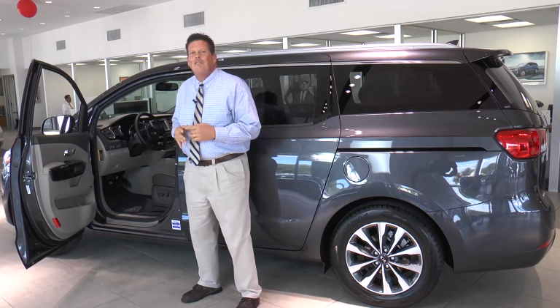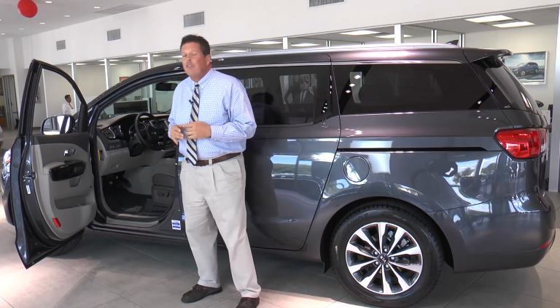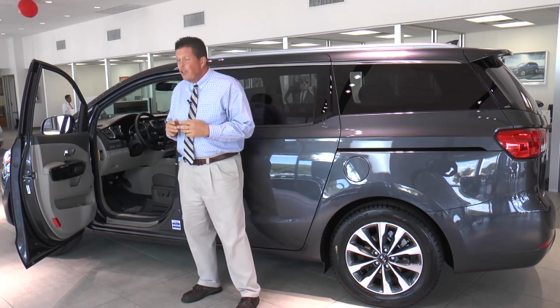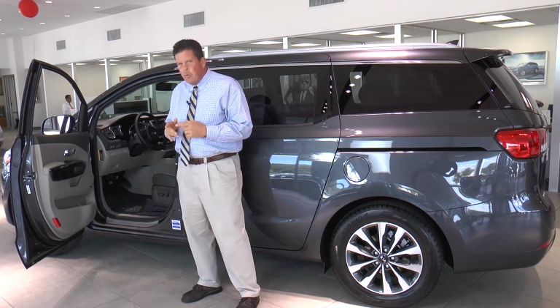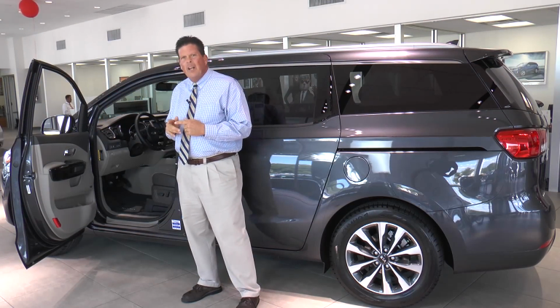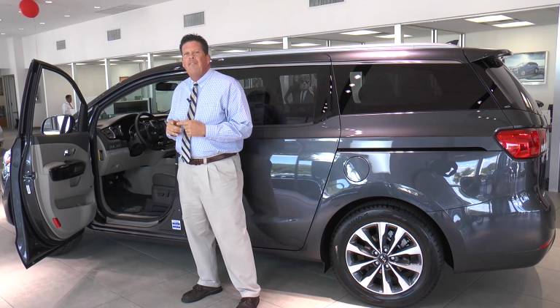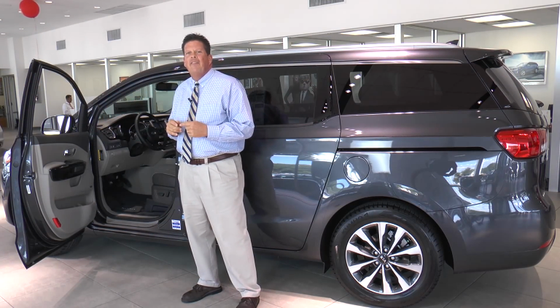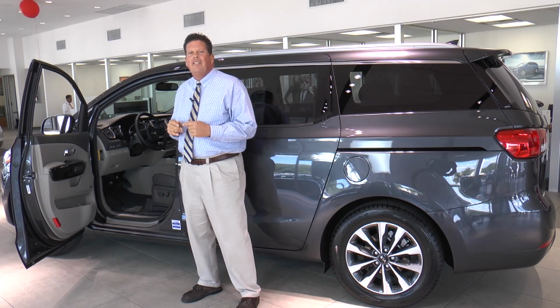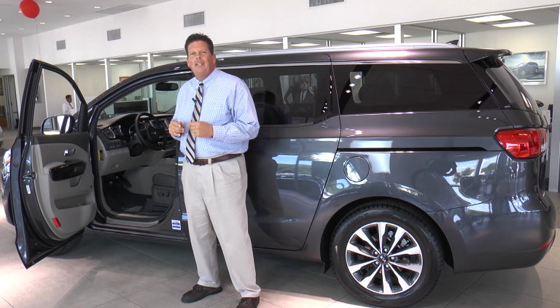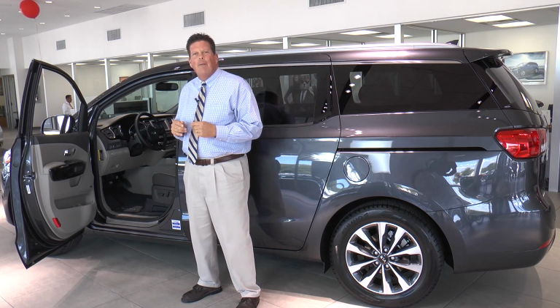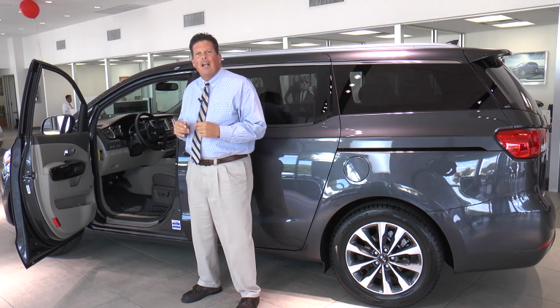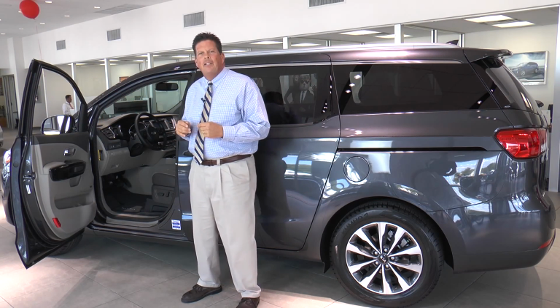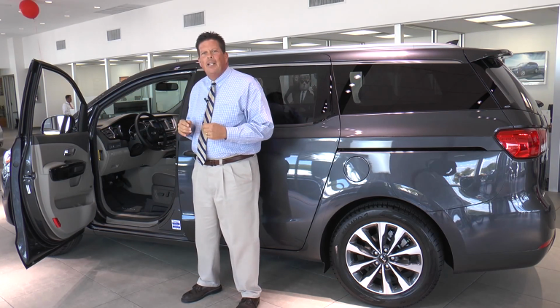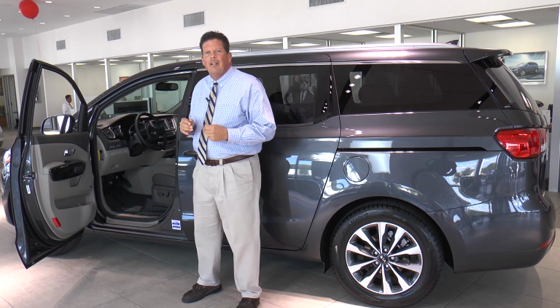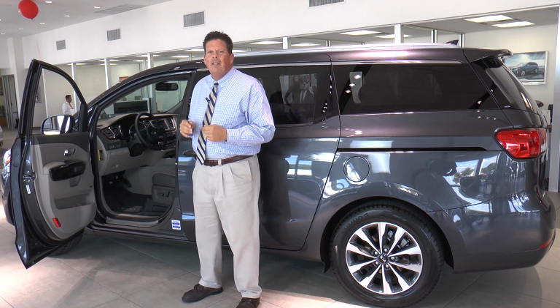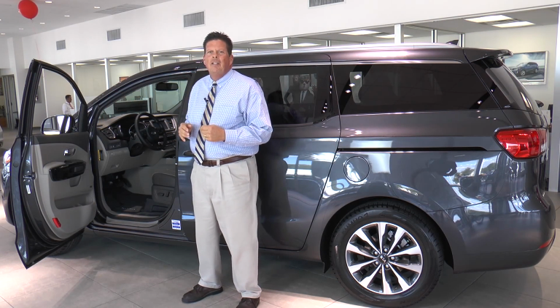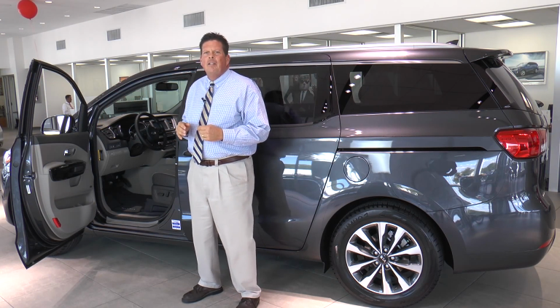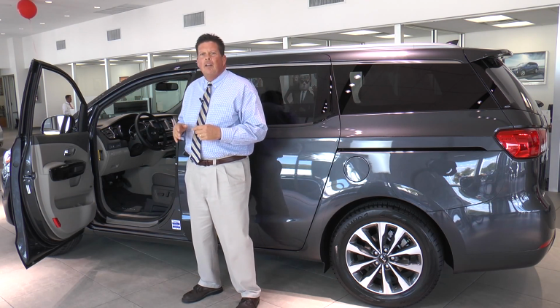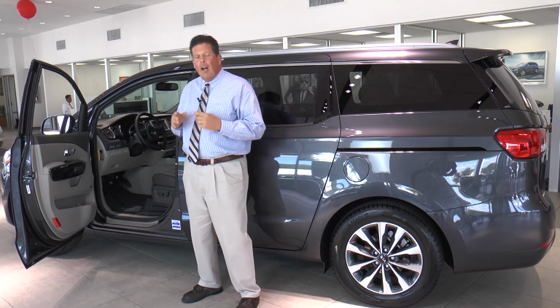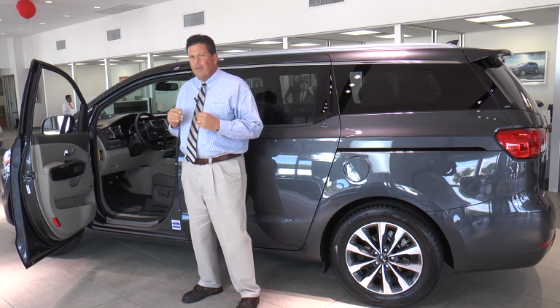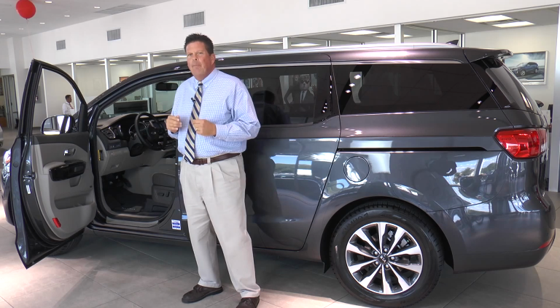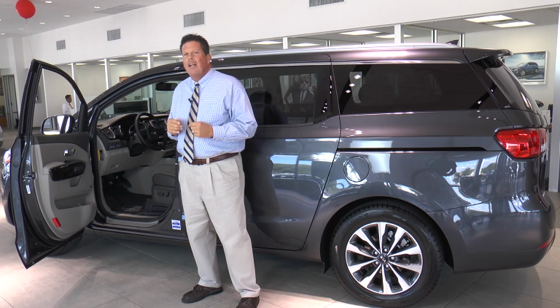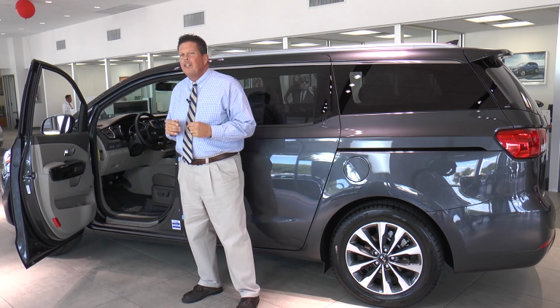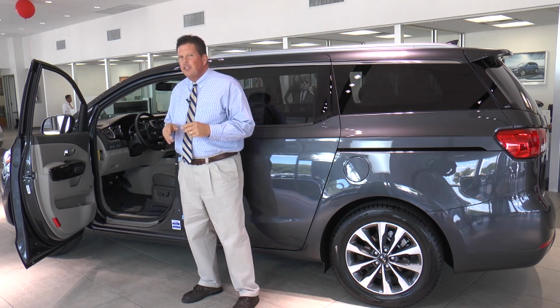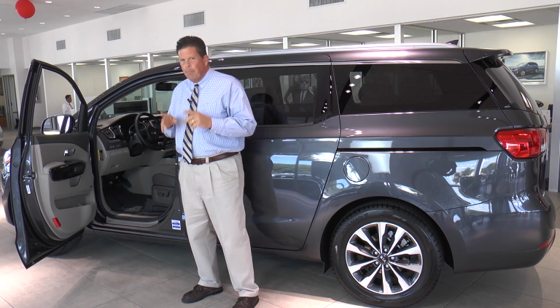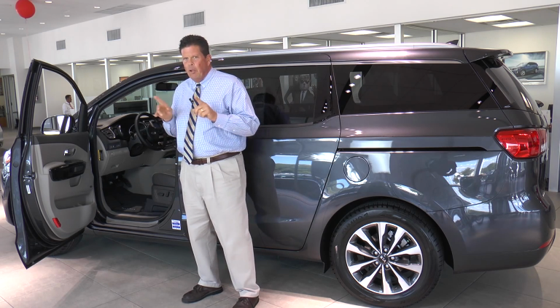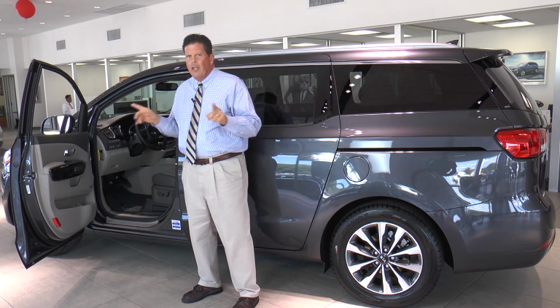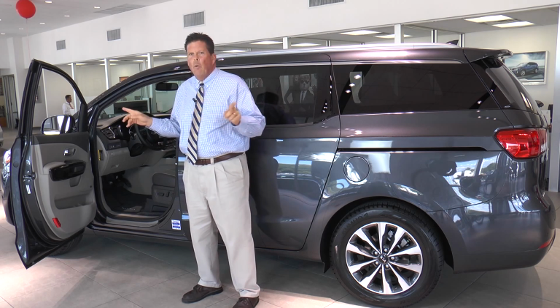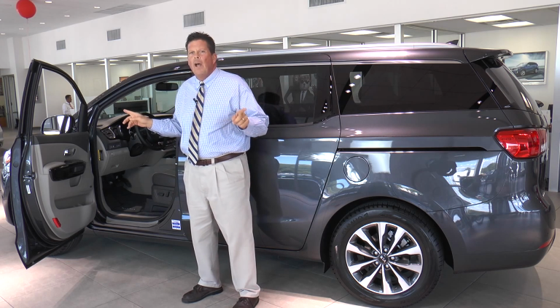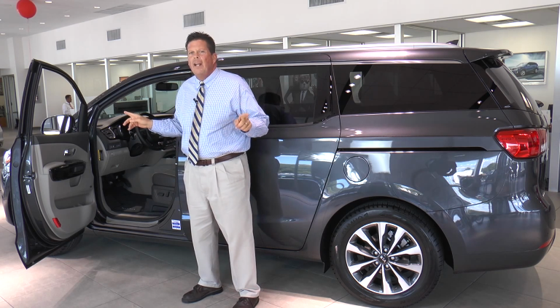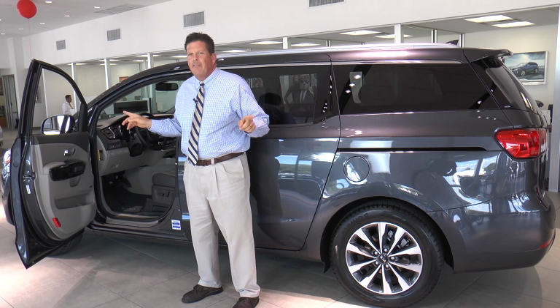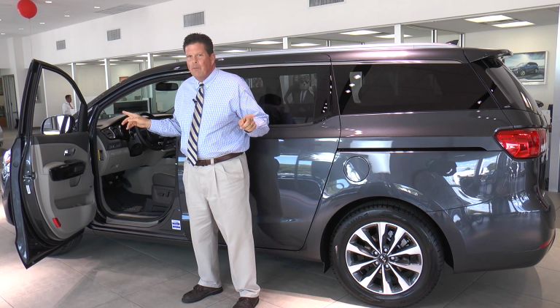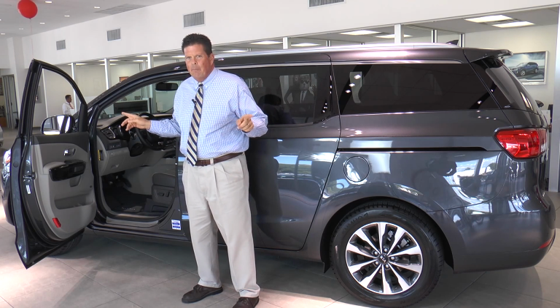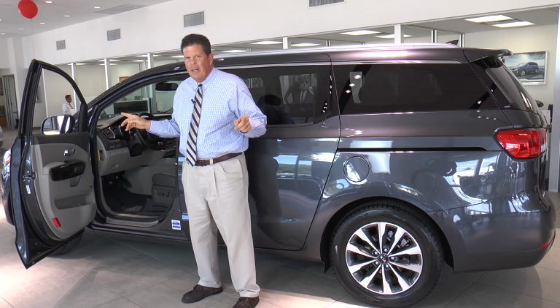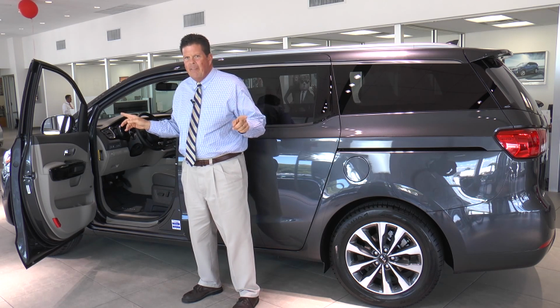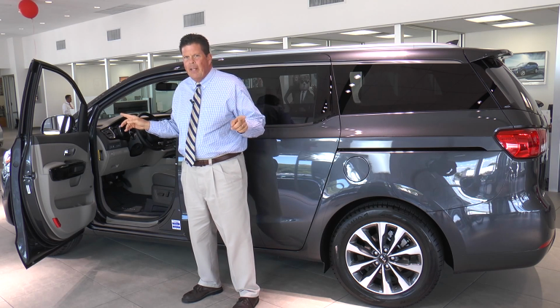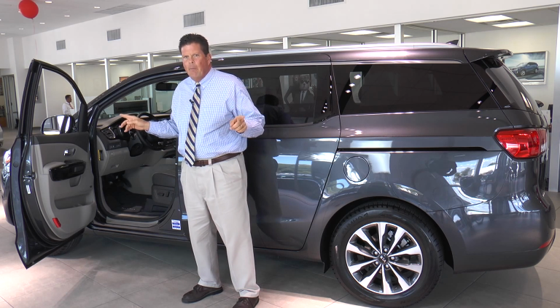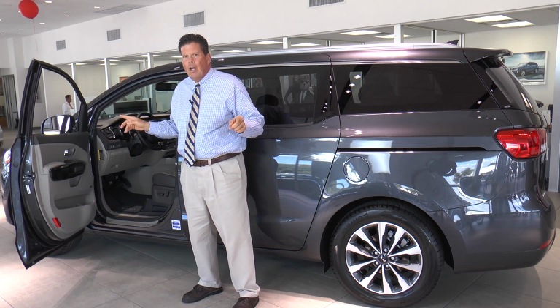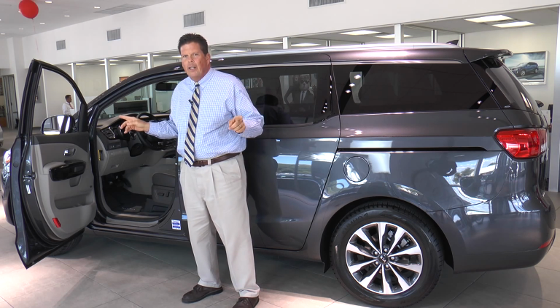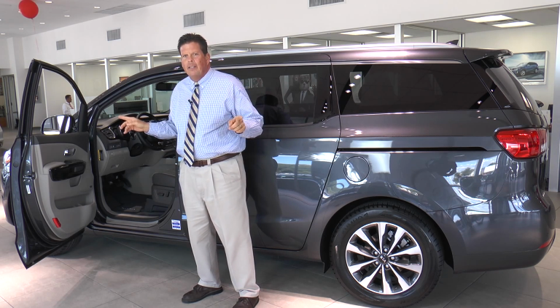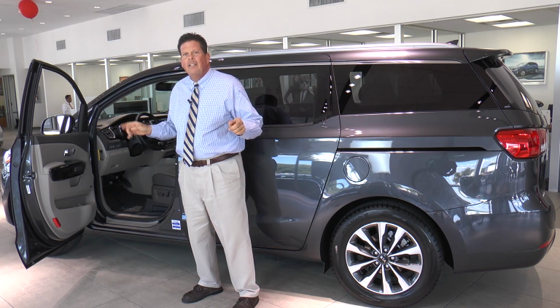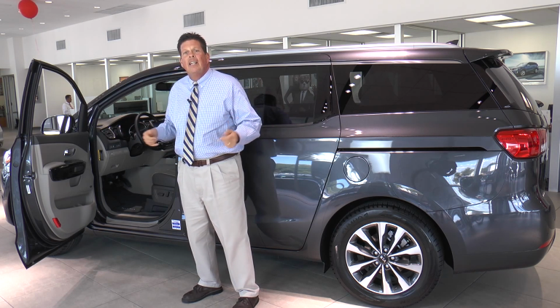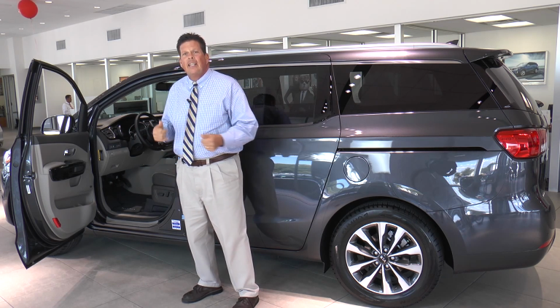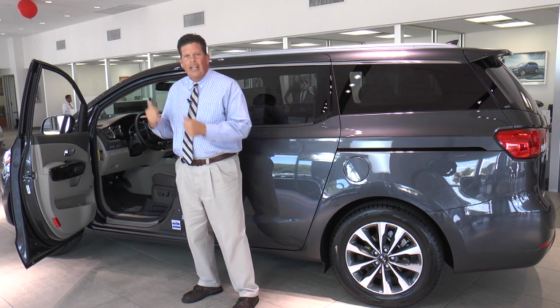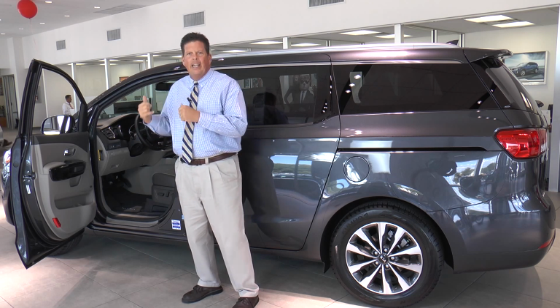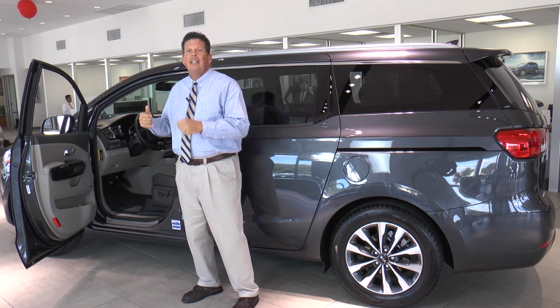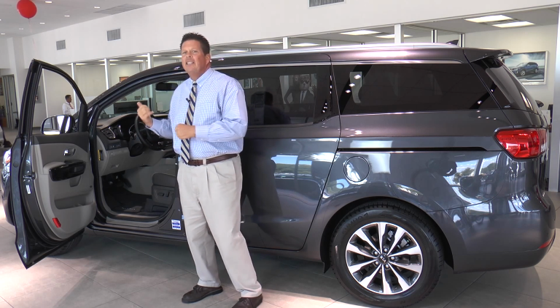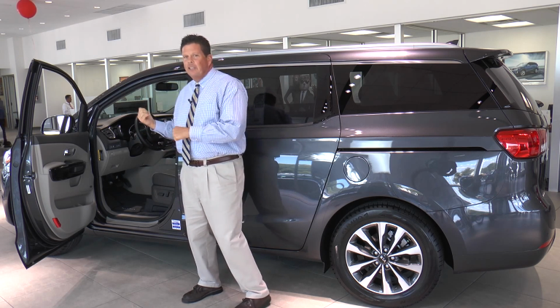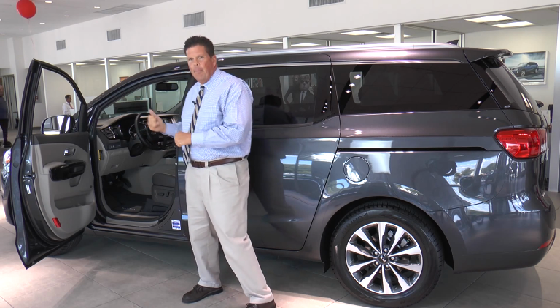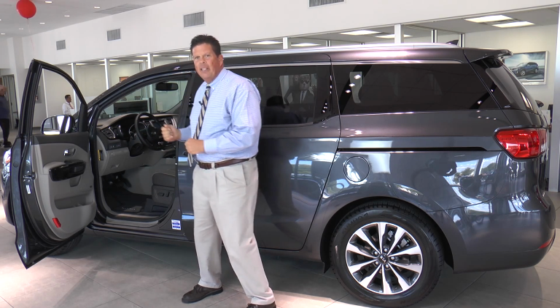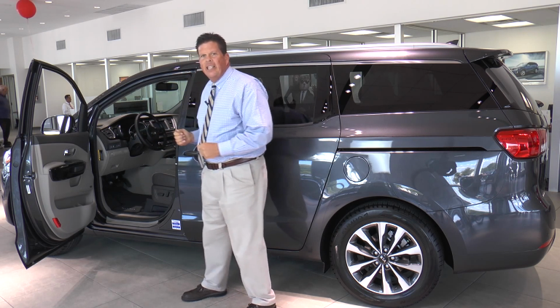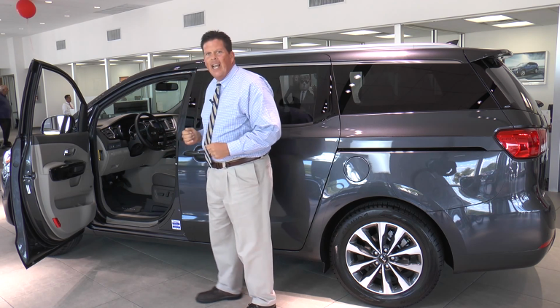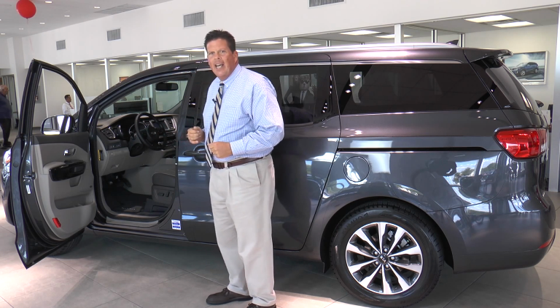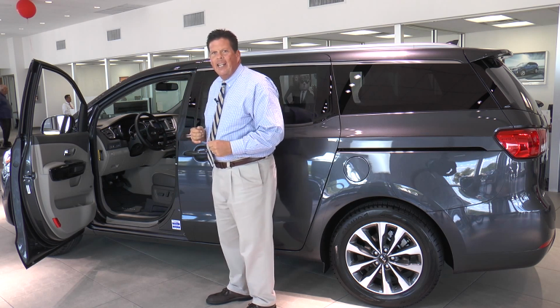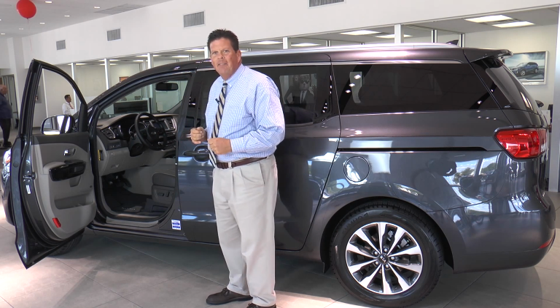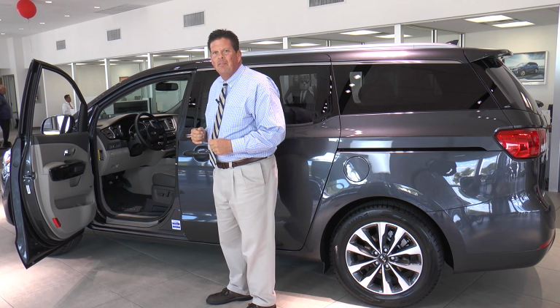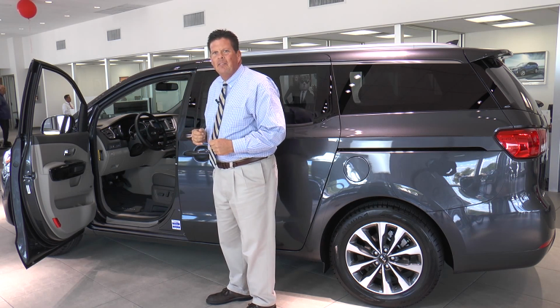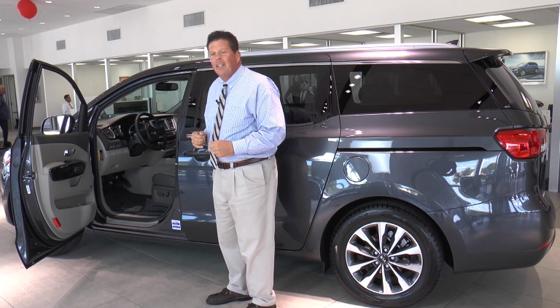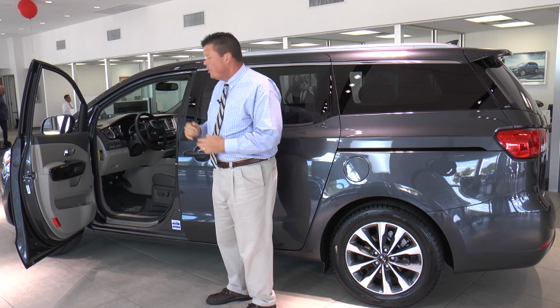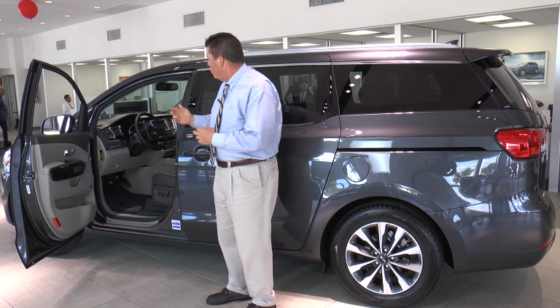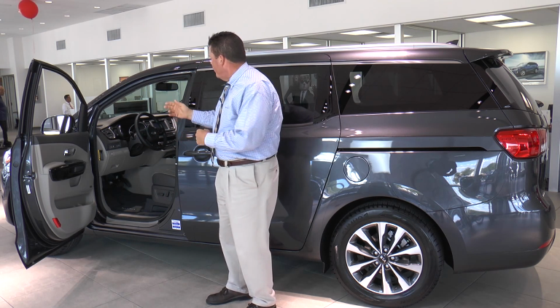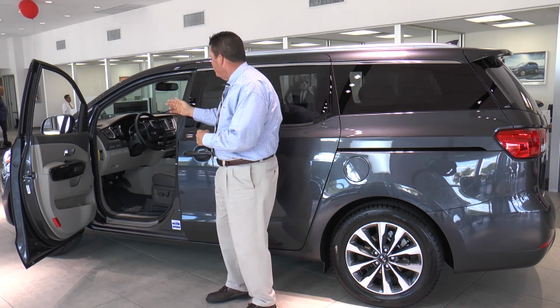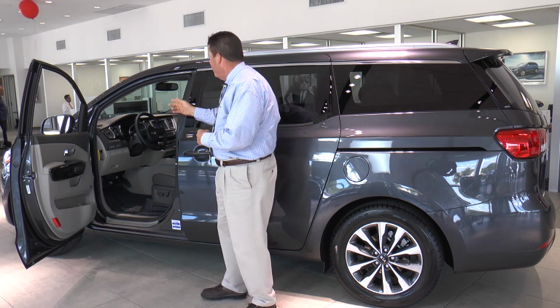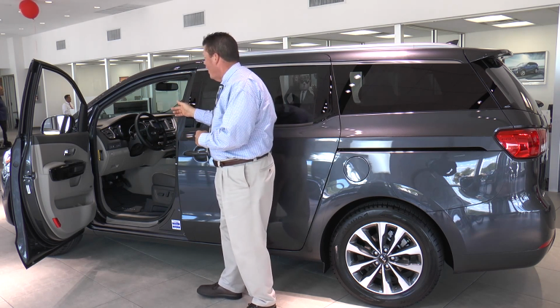For the 2015 model year, our competitors are pulling away from the minivan market. Kia is upping the ante. Let's look inside.